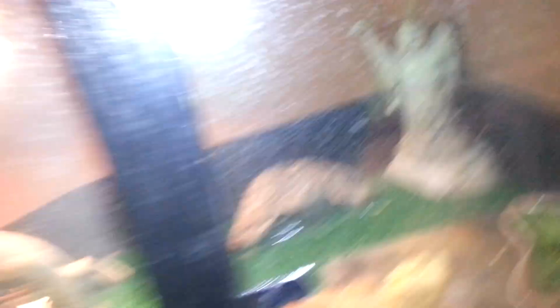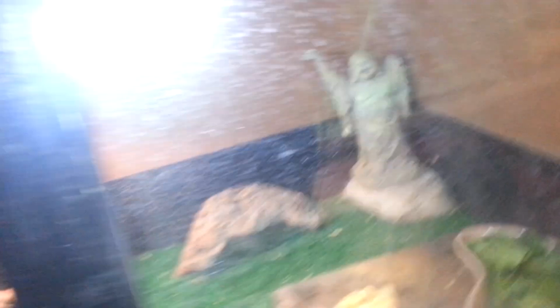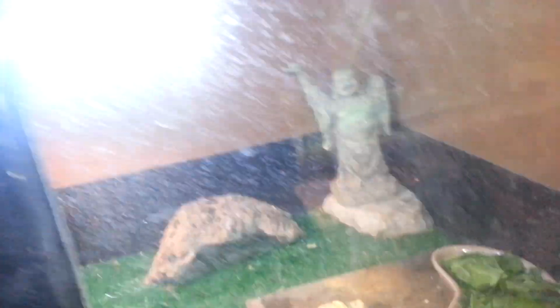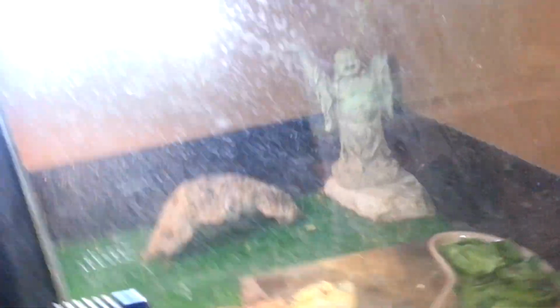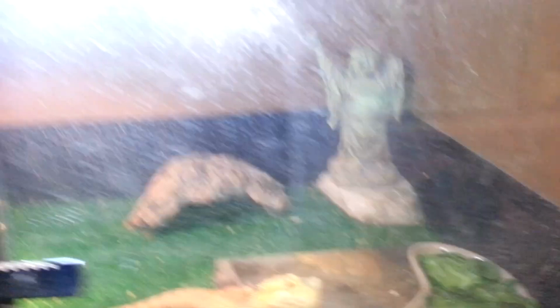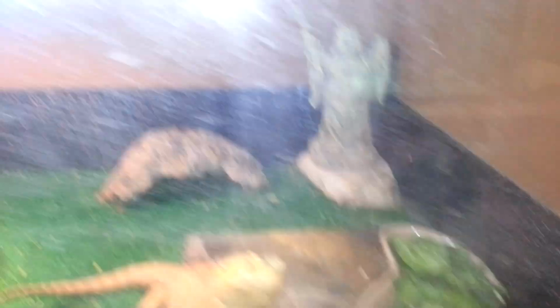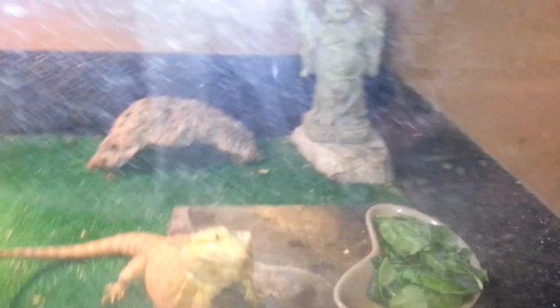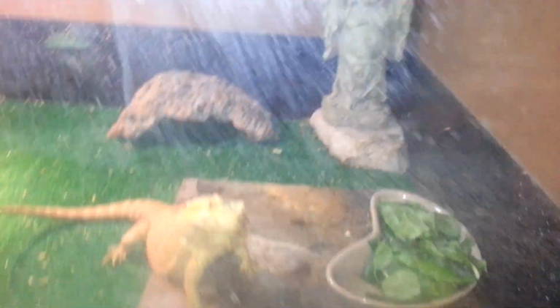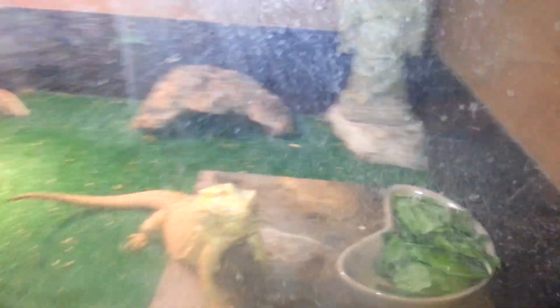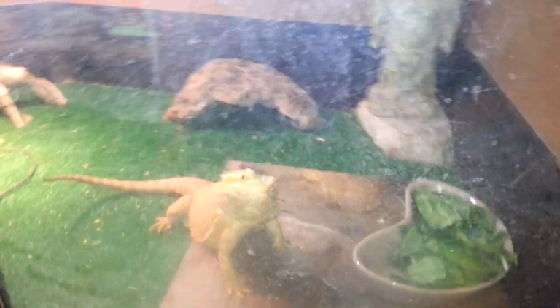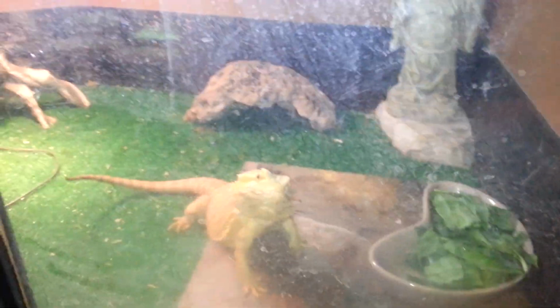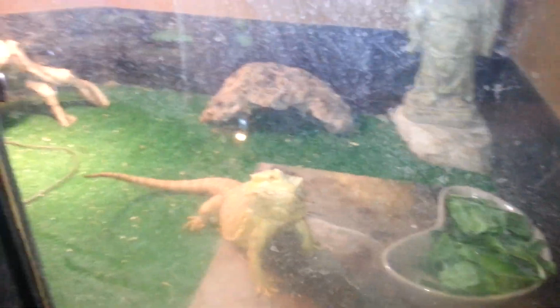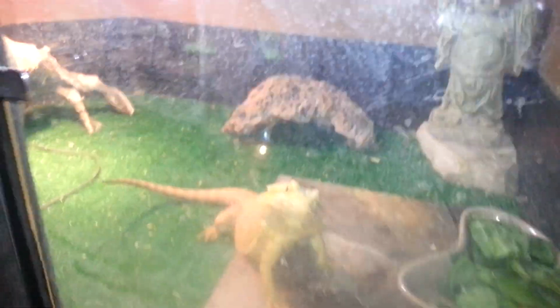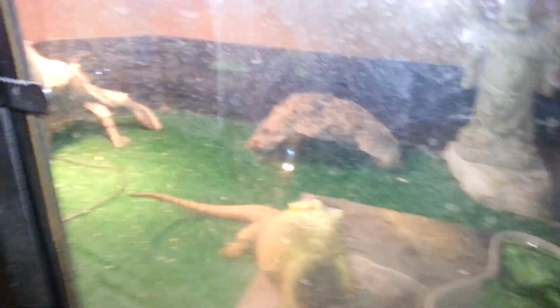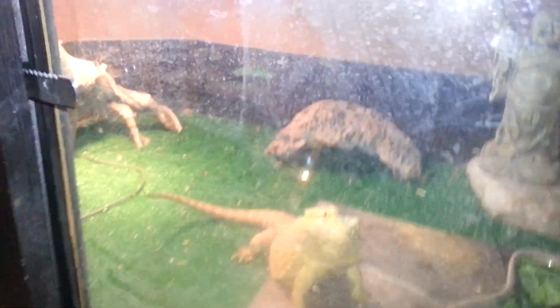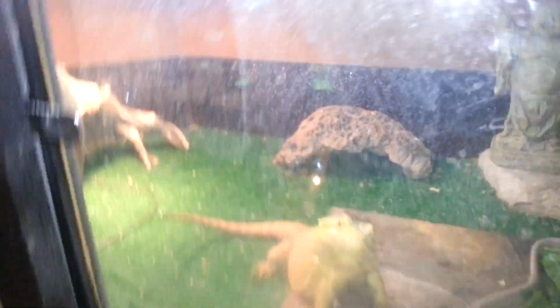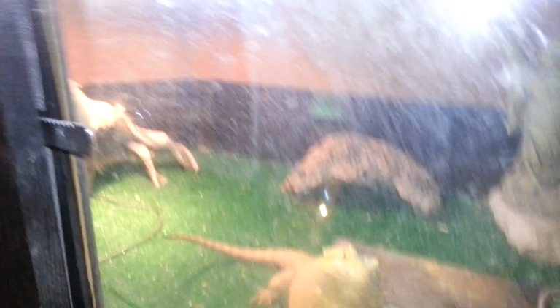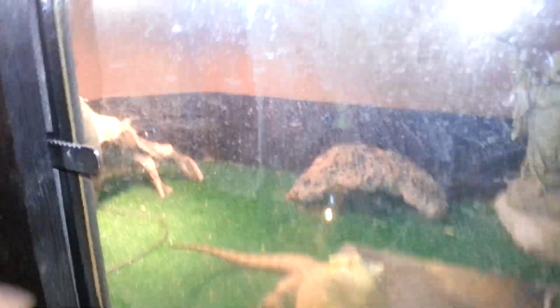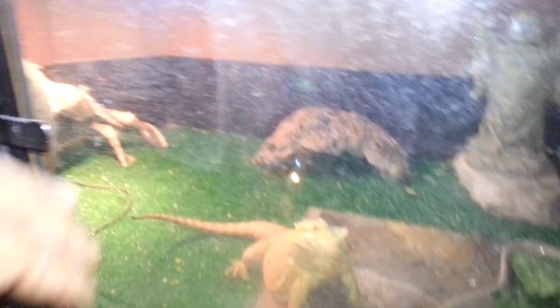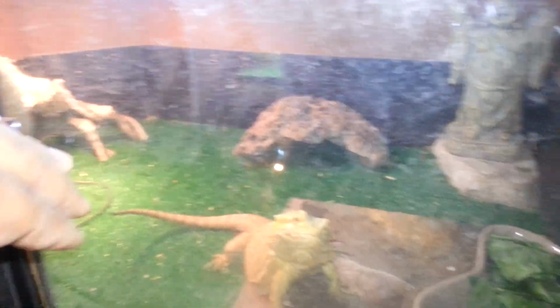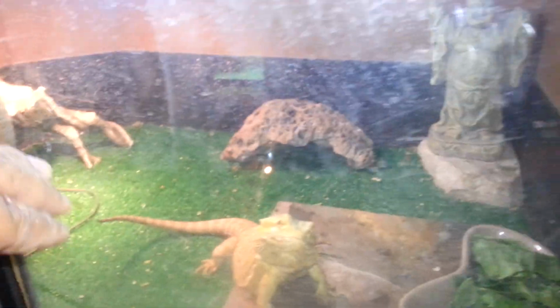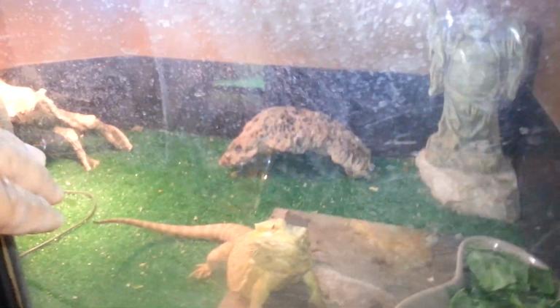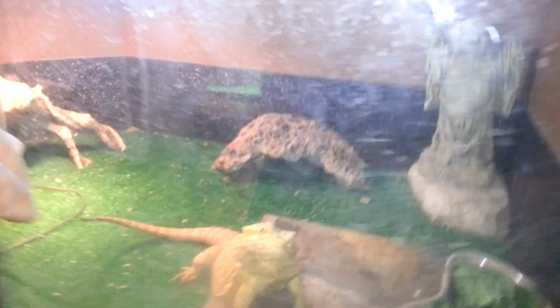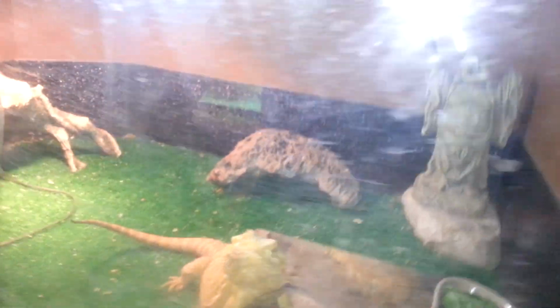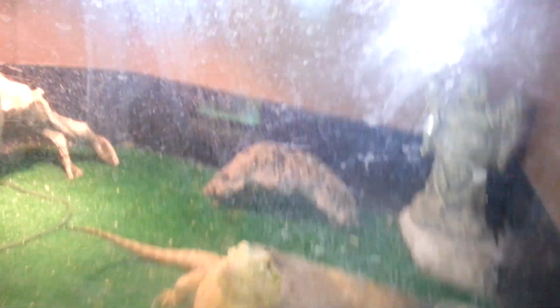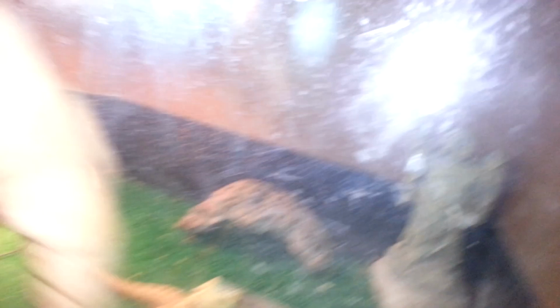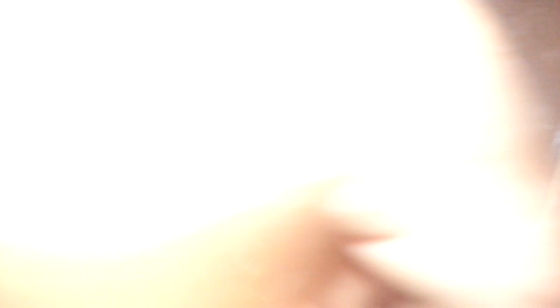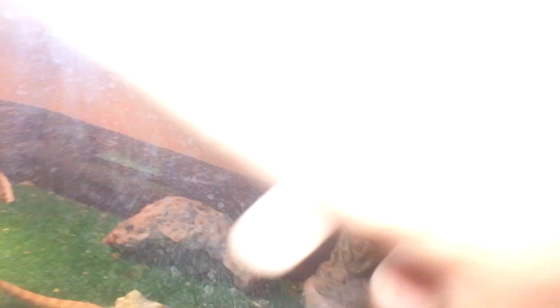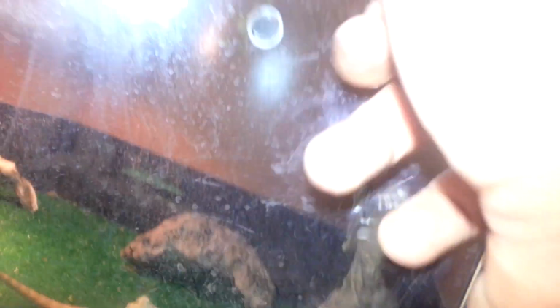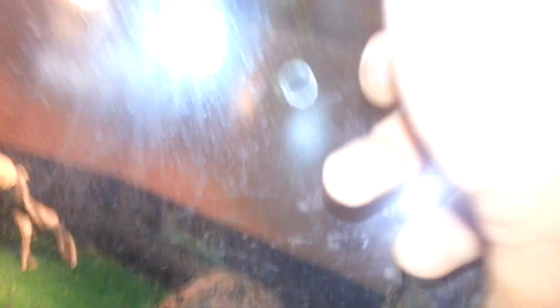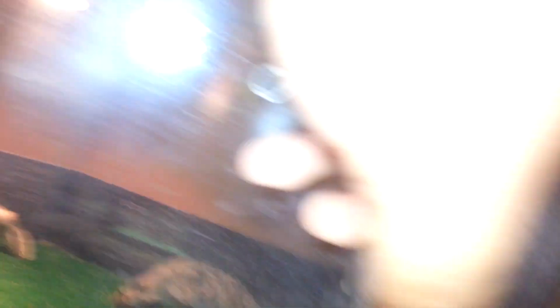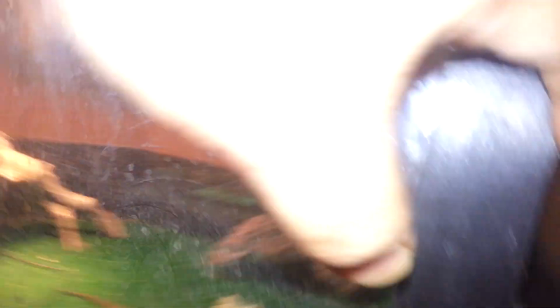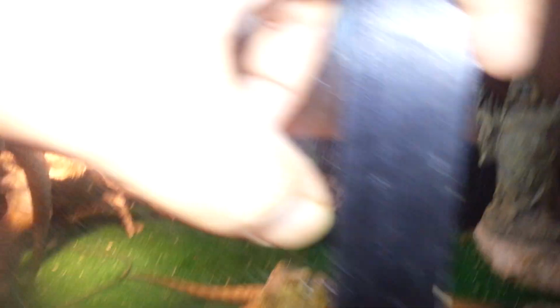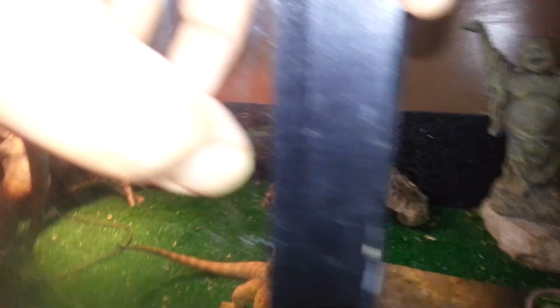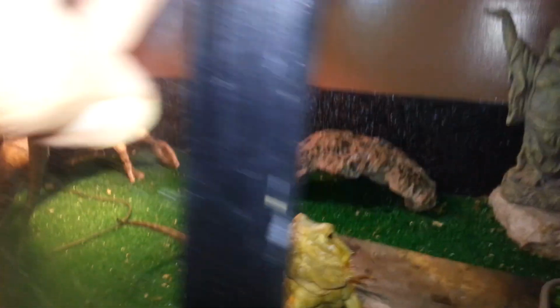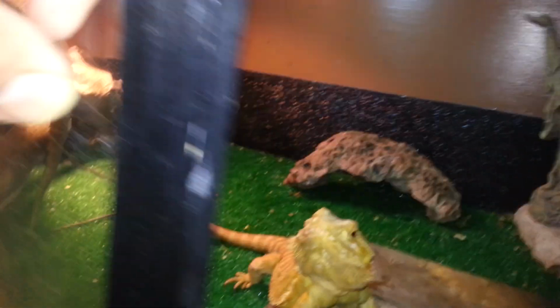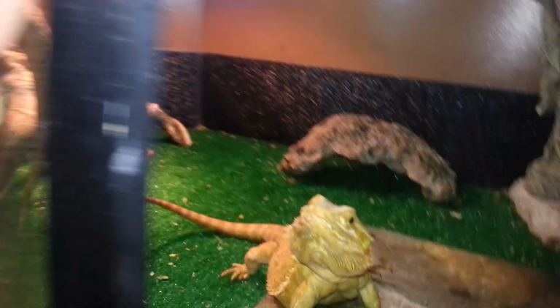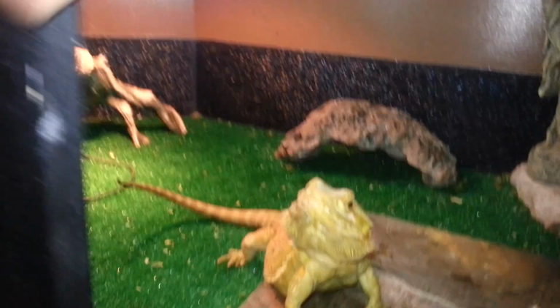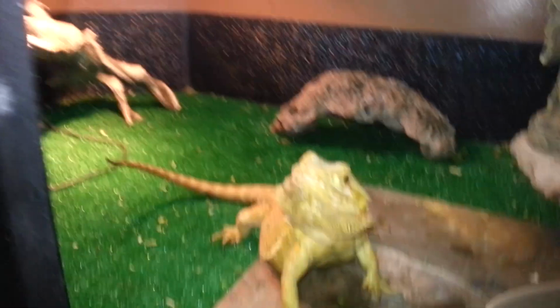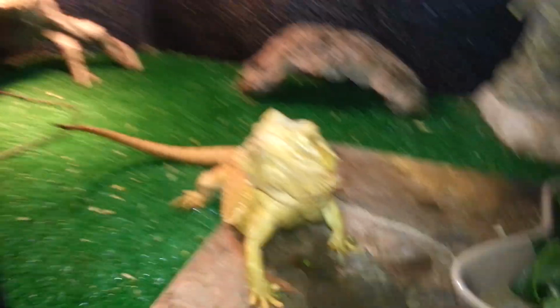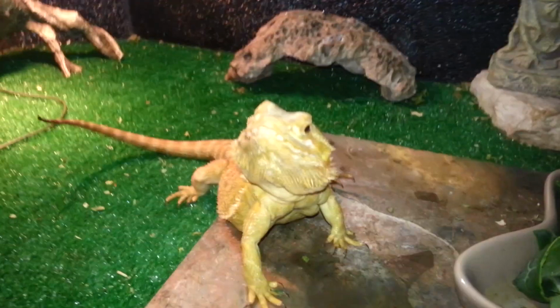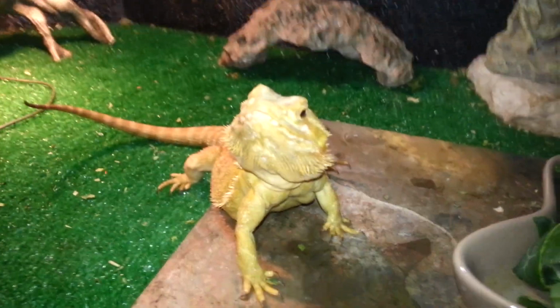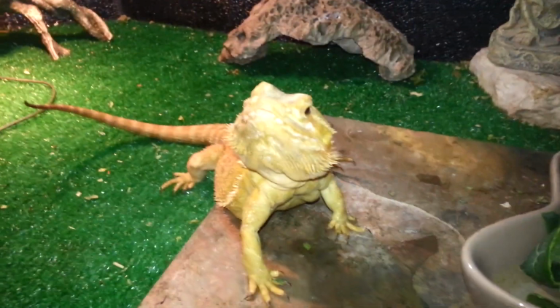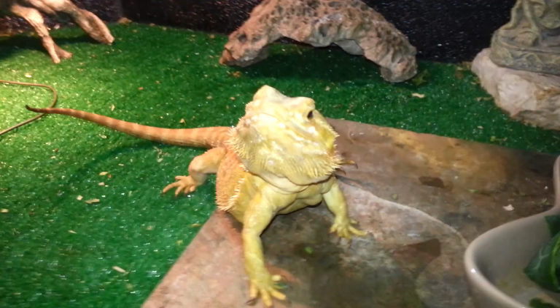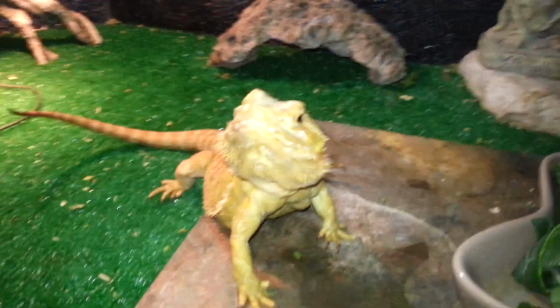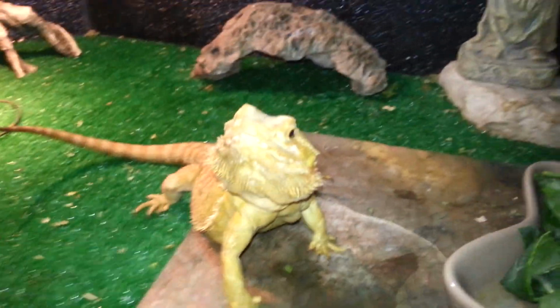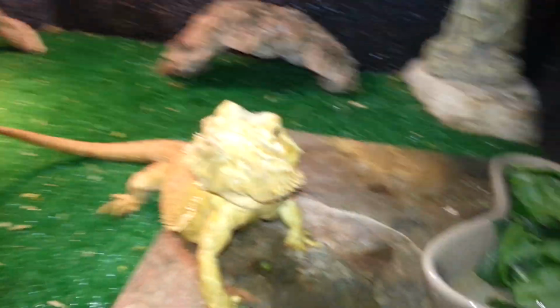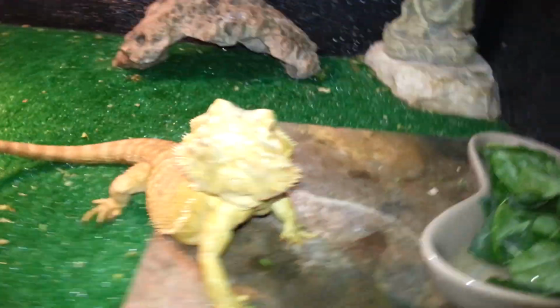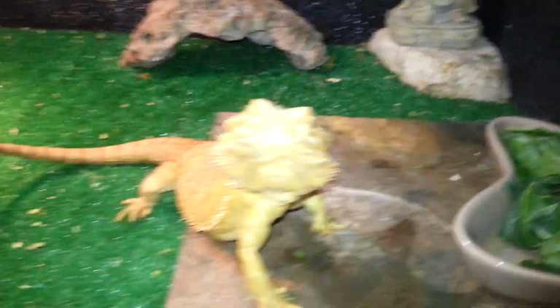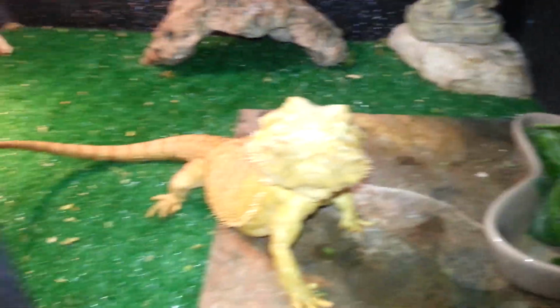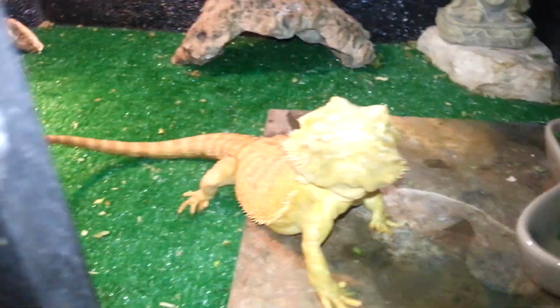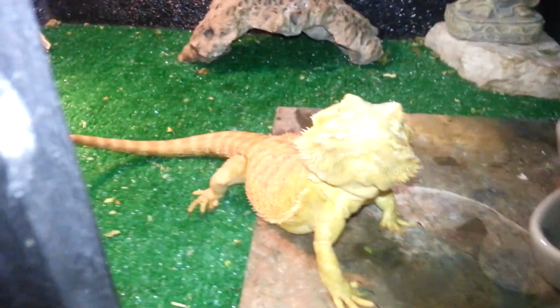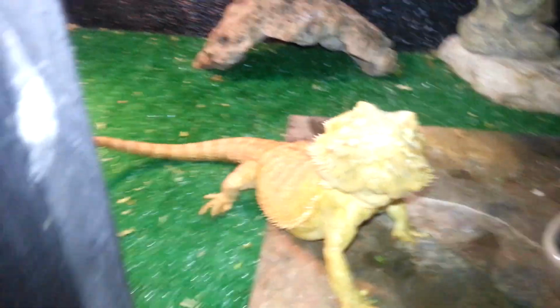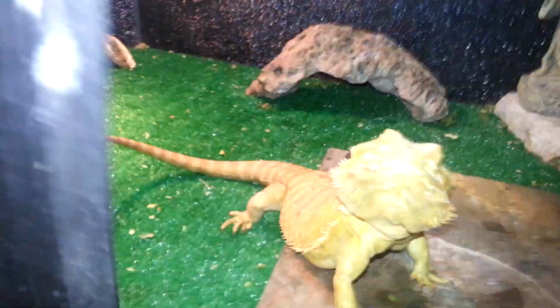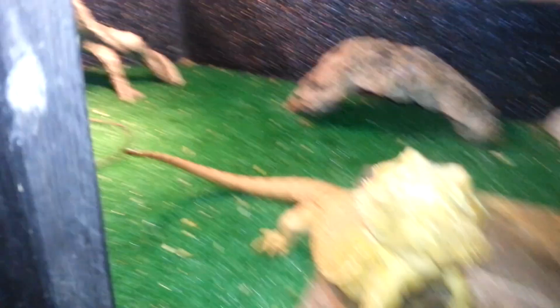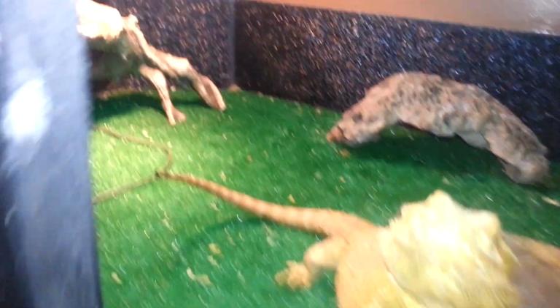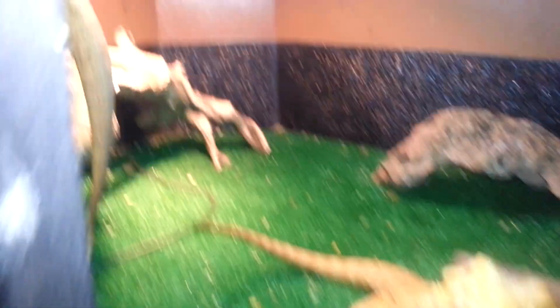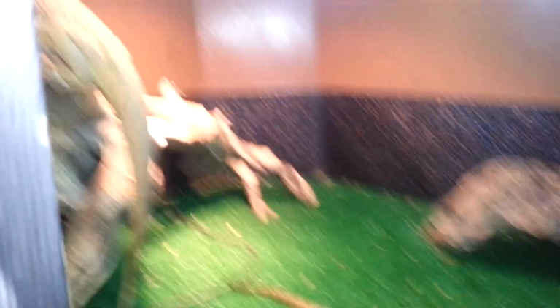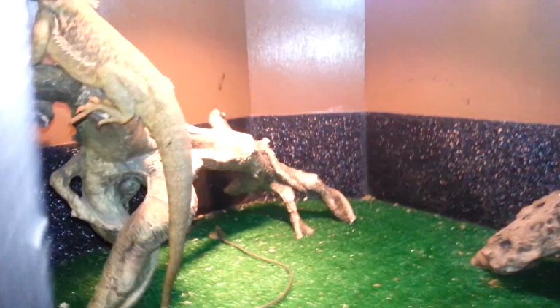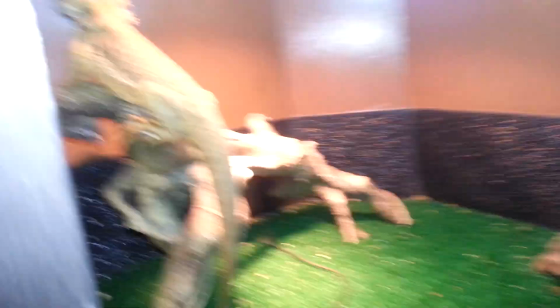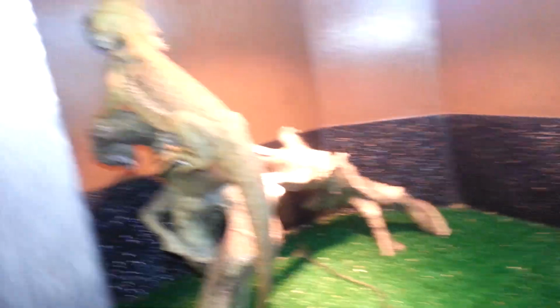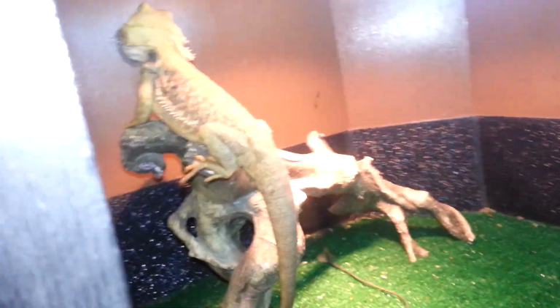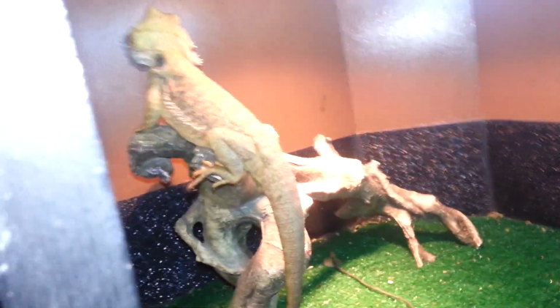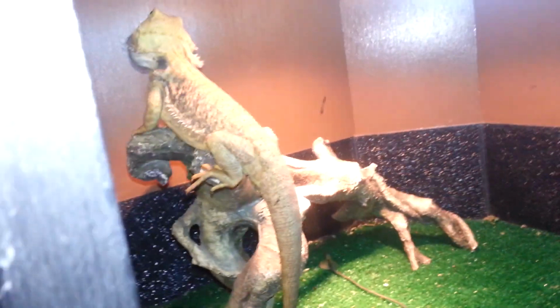And here's the sub-adults. They should be ready next year for breeding. Female right there. Male right there.